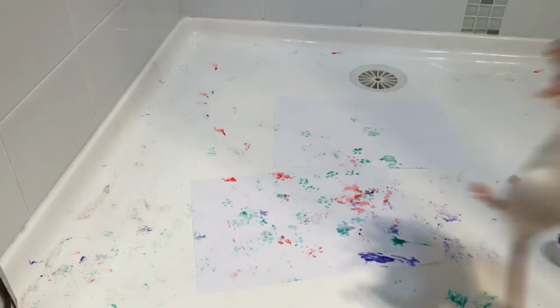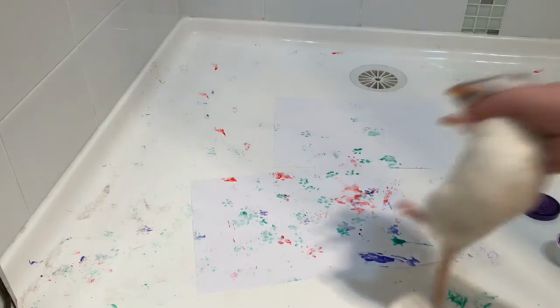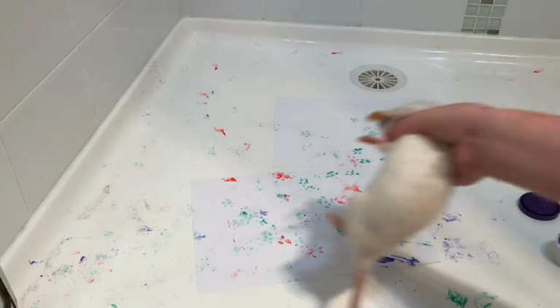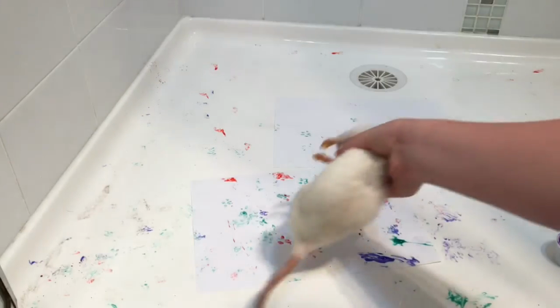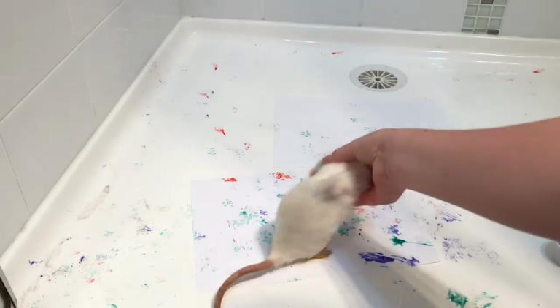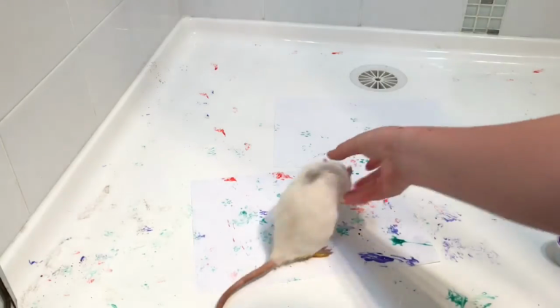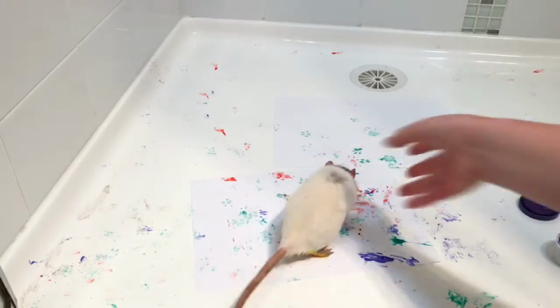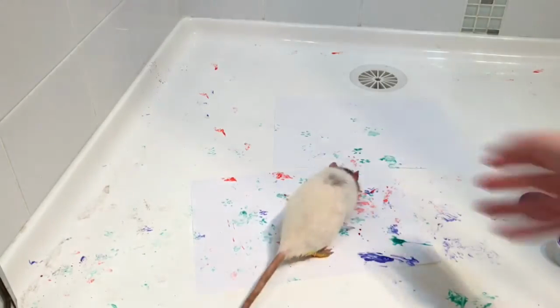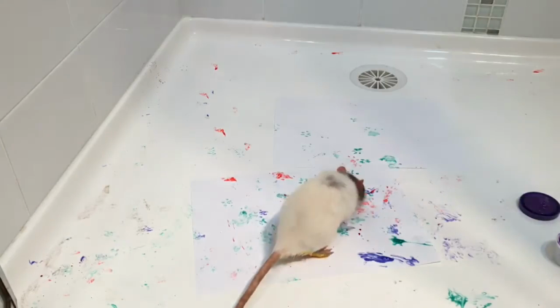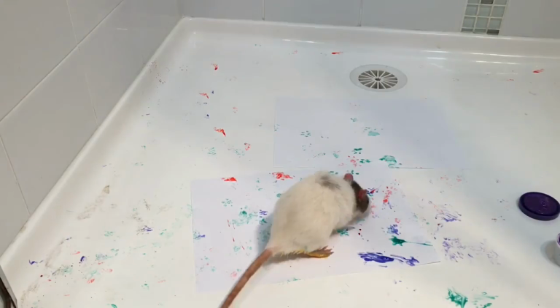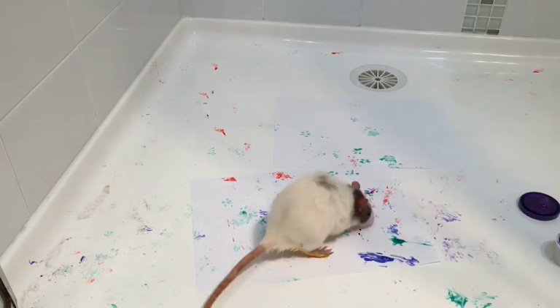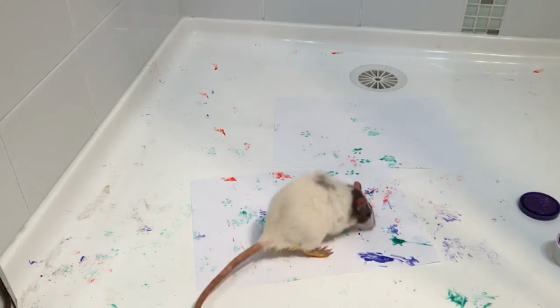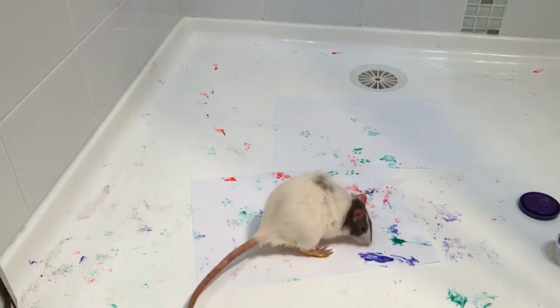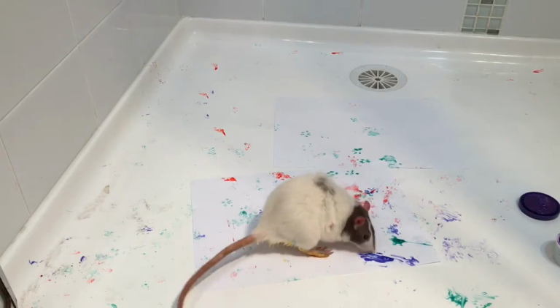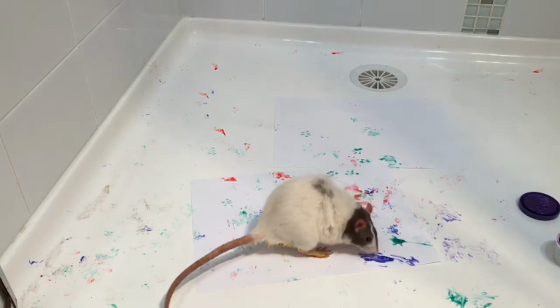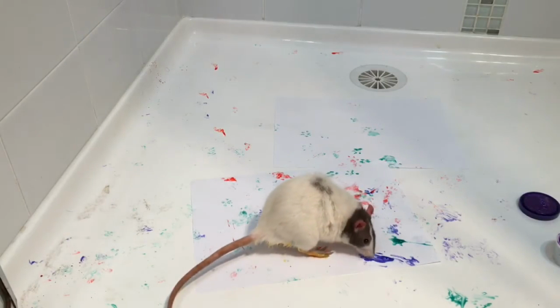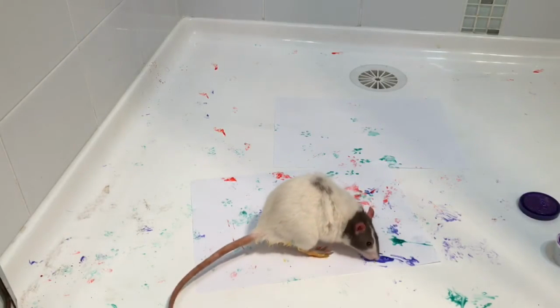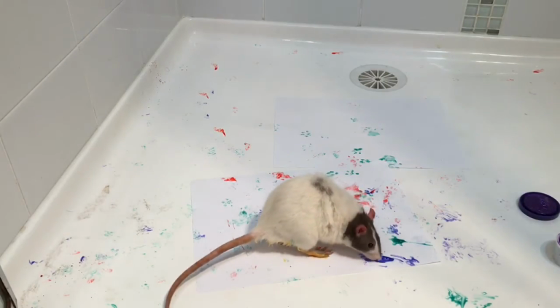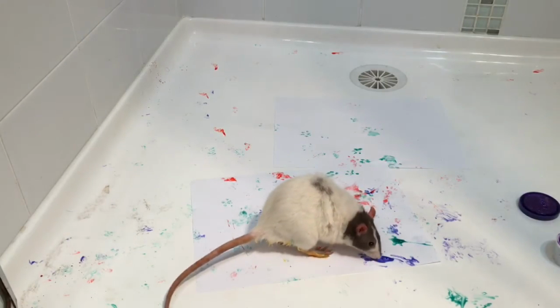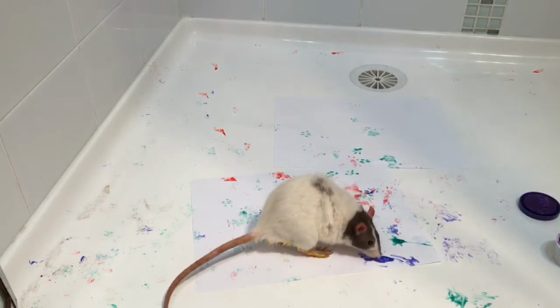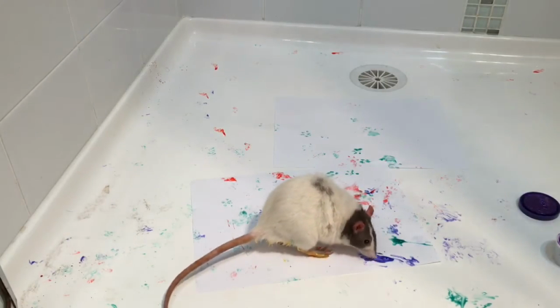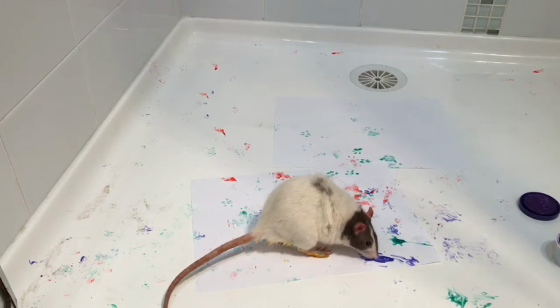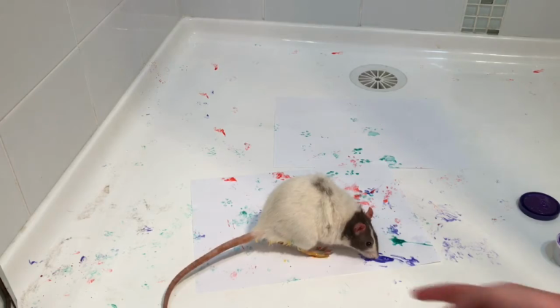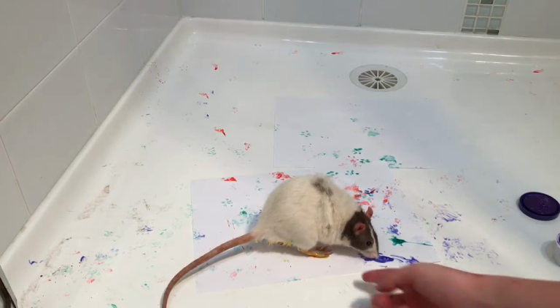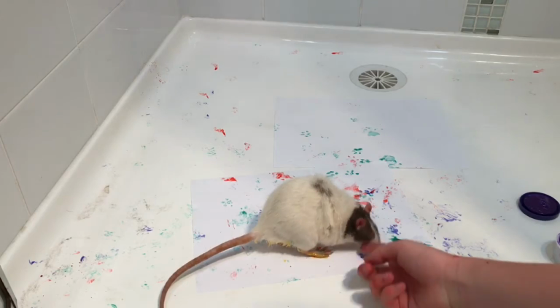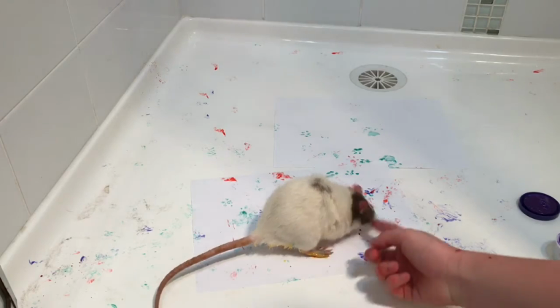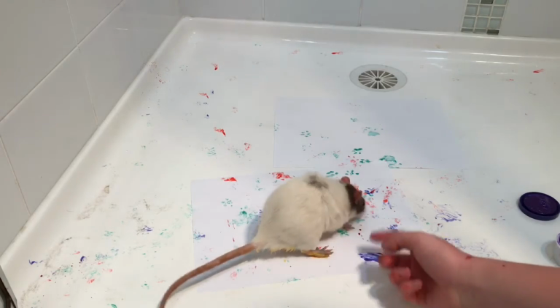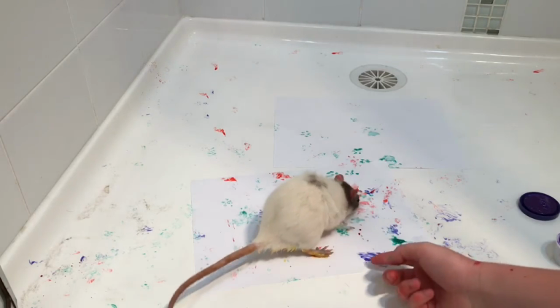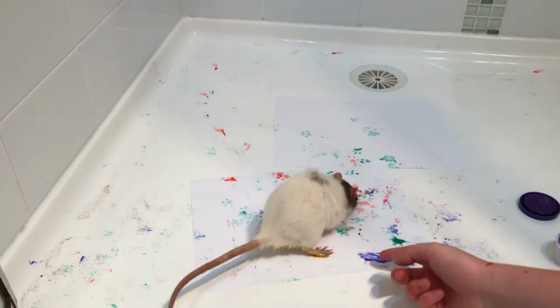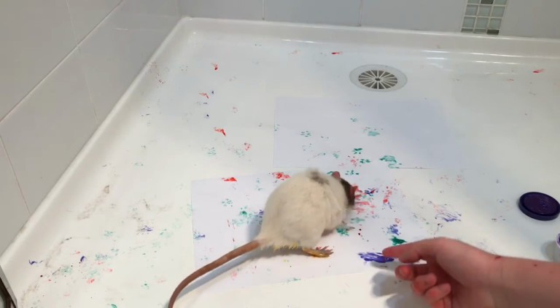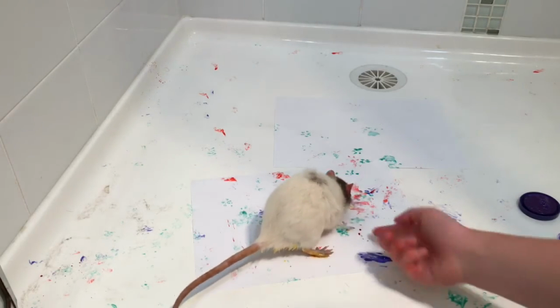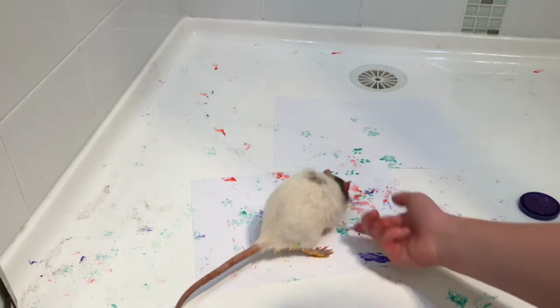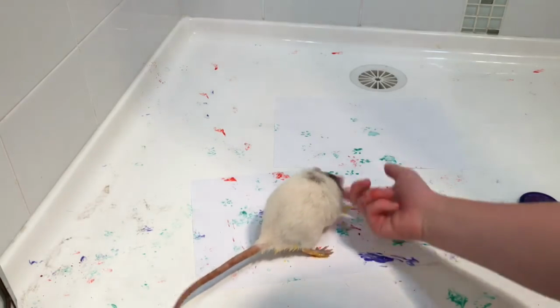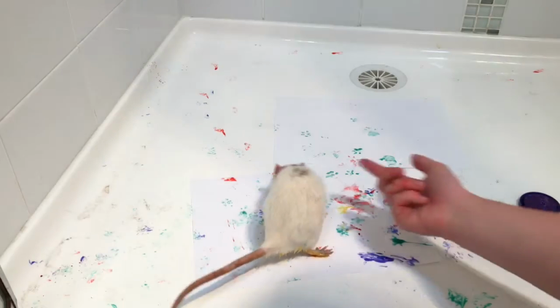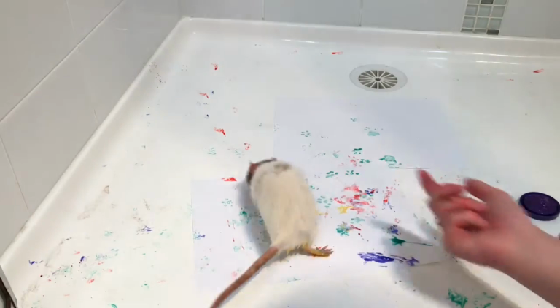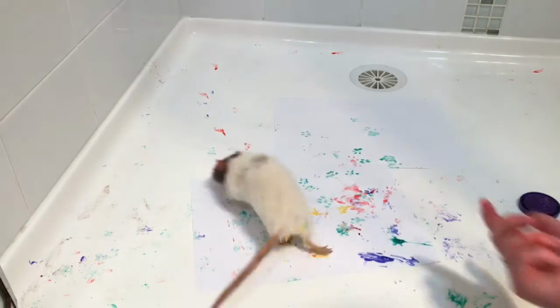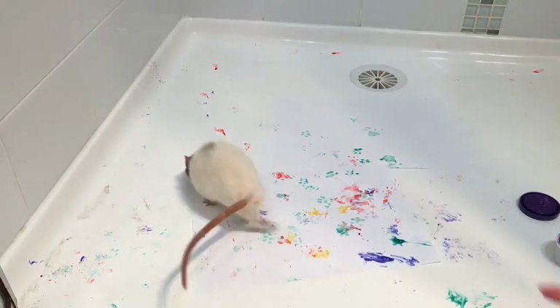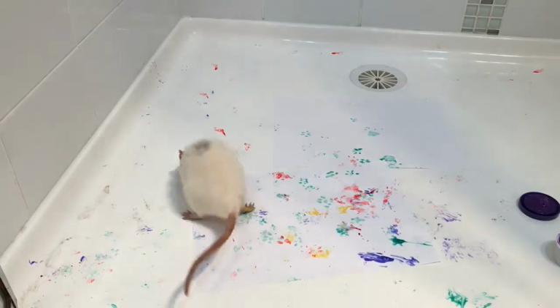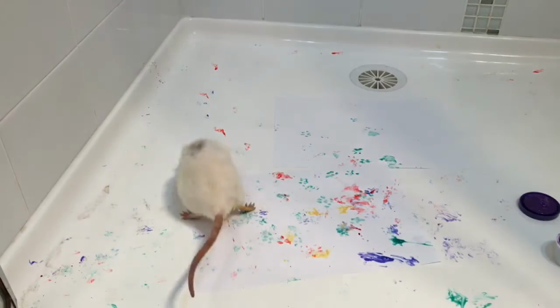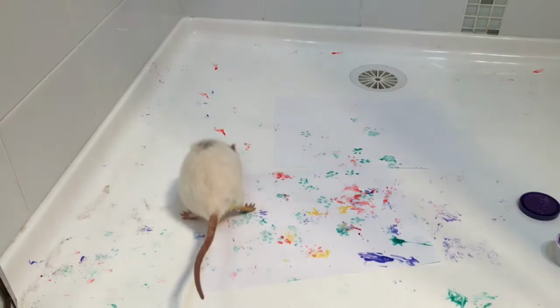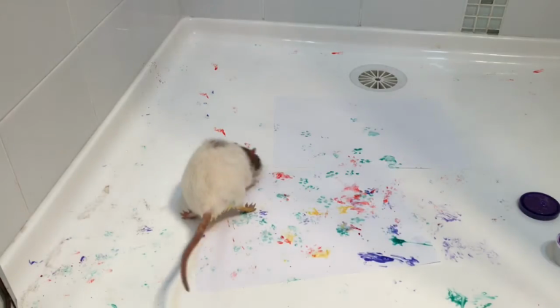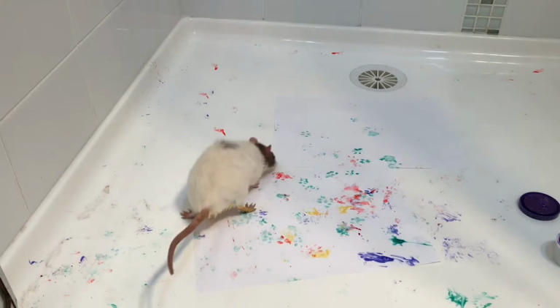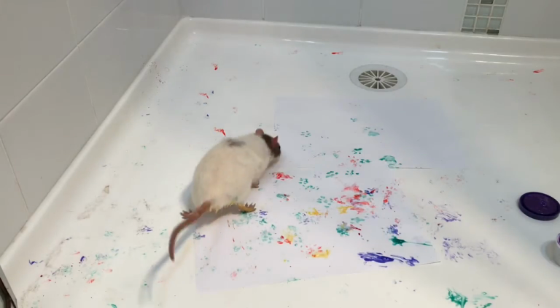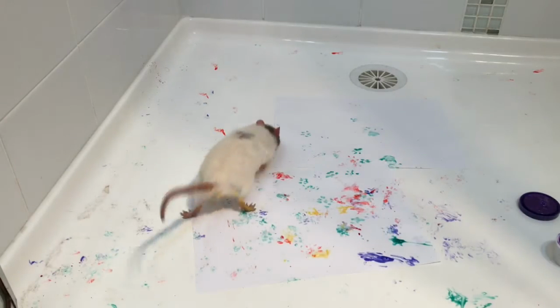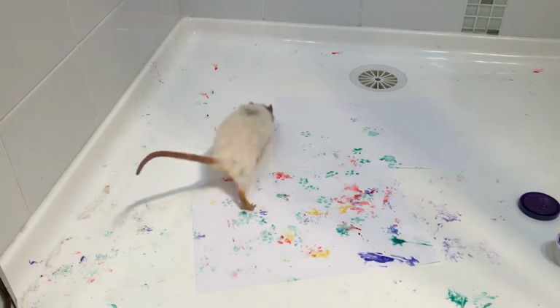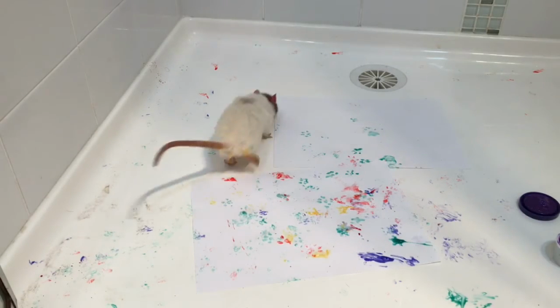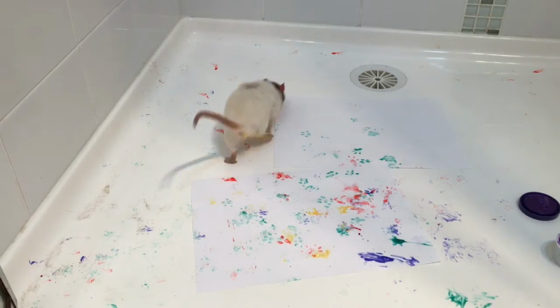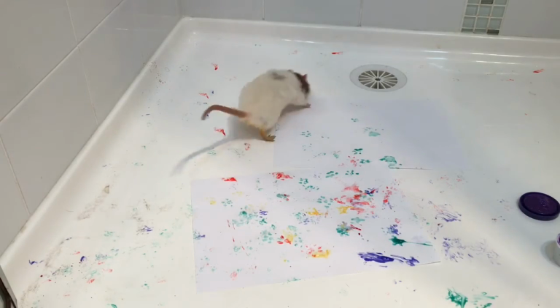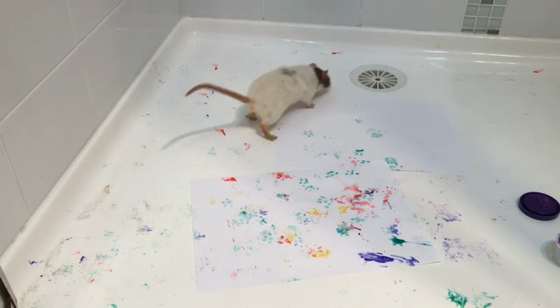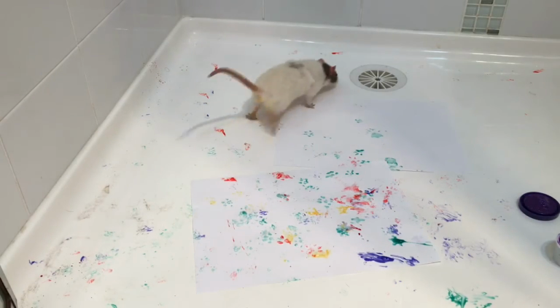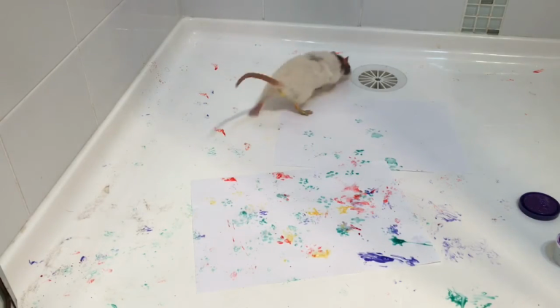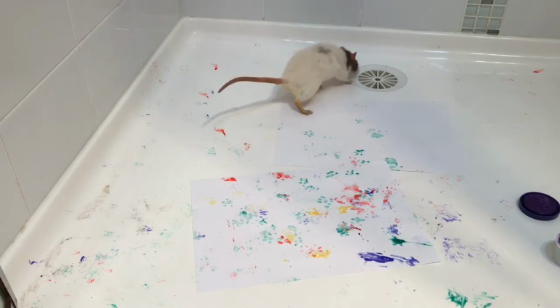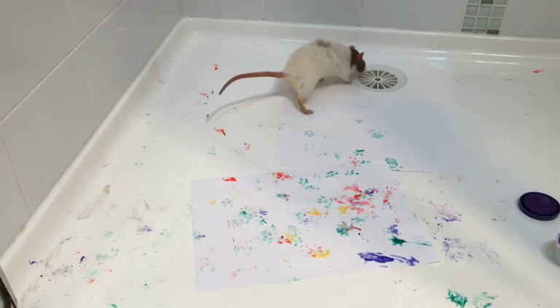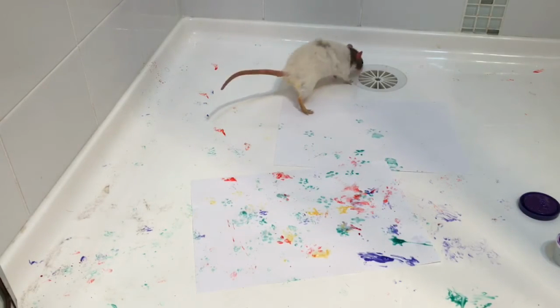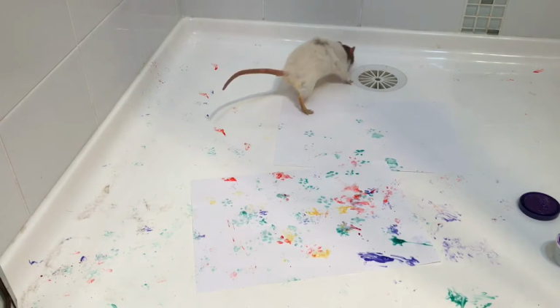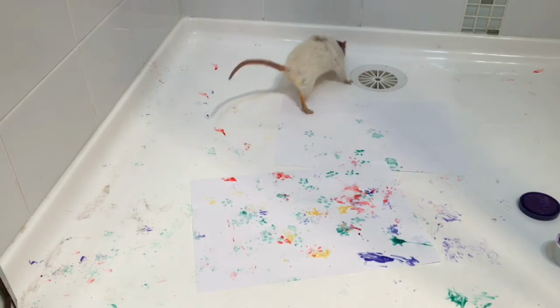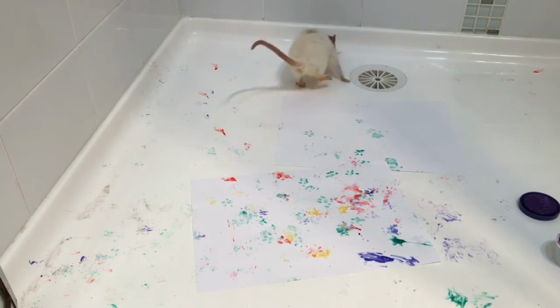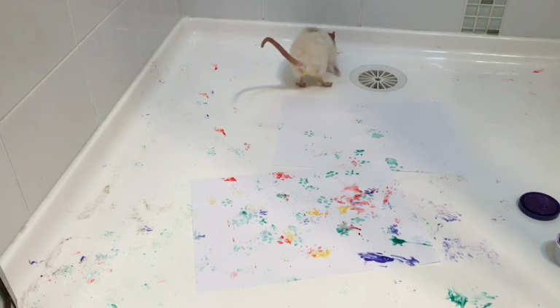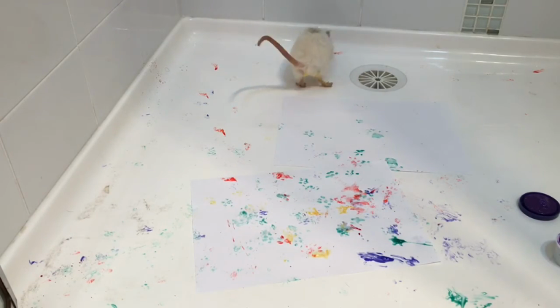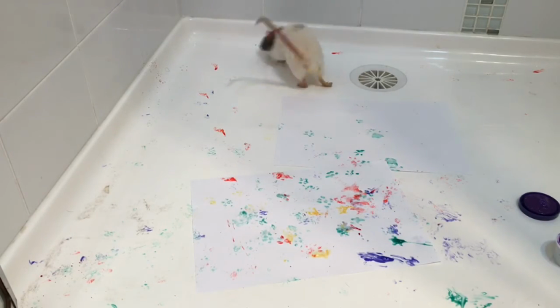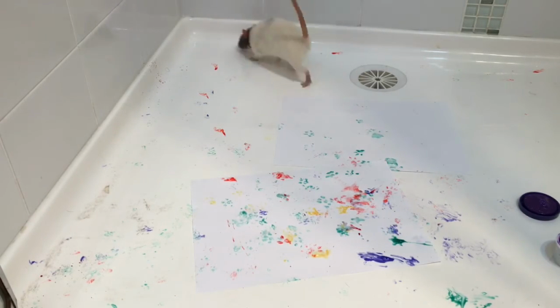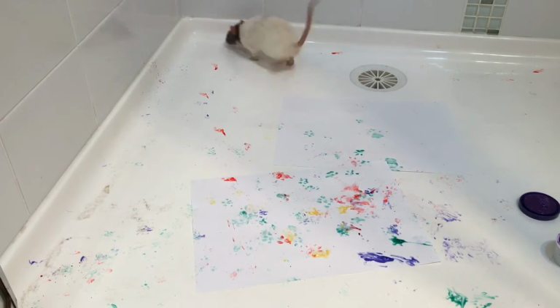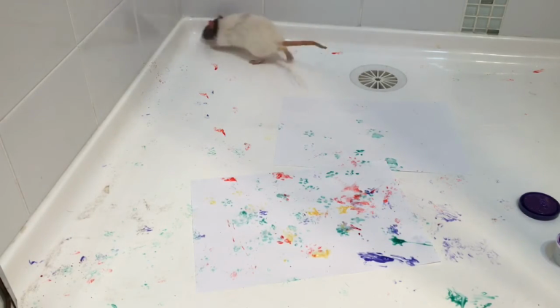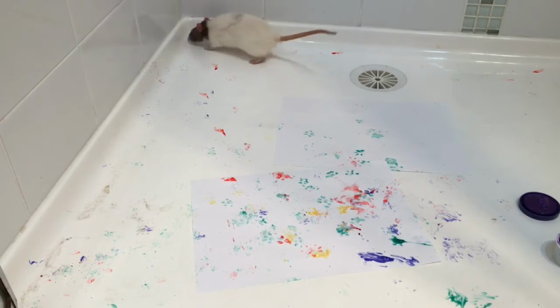Since Hedwig was the only one that wasn't stressing out, I let her have a little bit more of a go so I could actually get it painted.